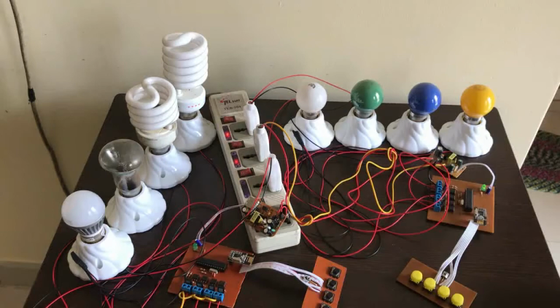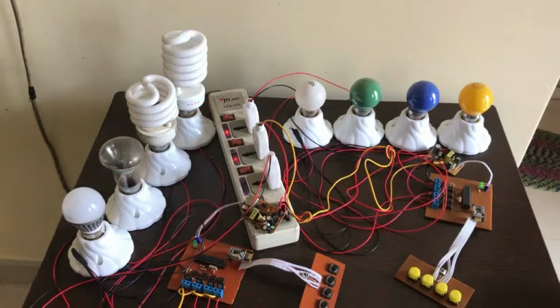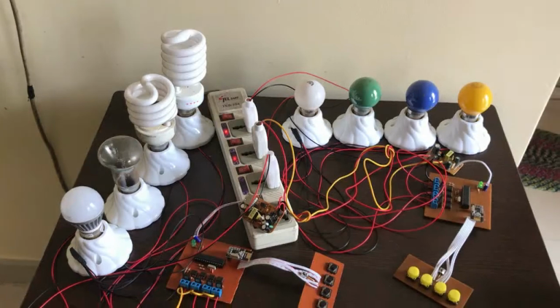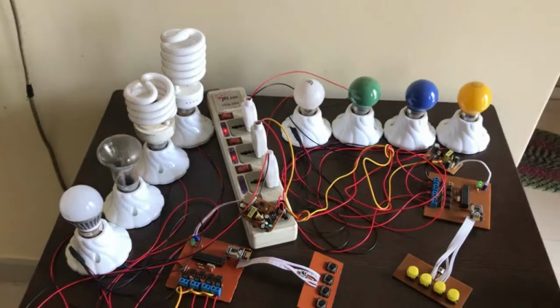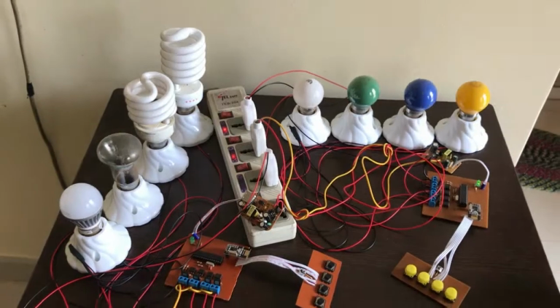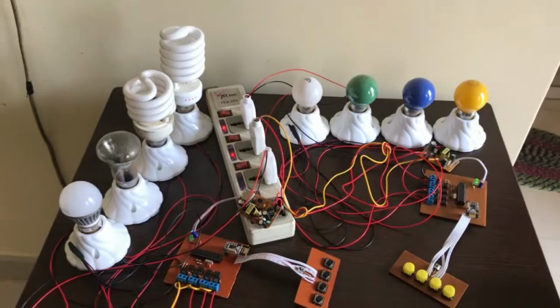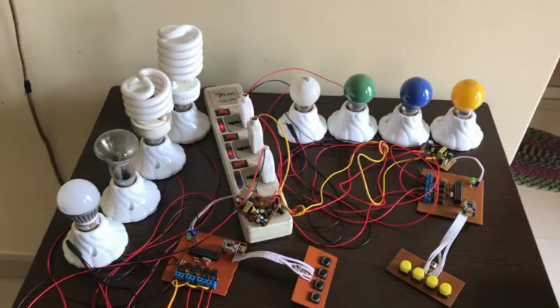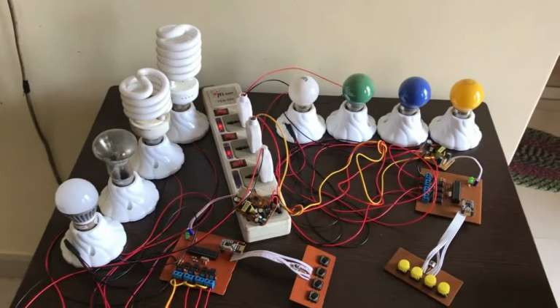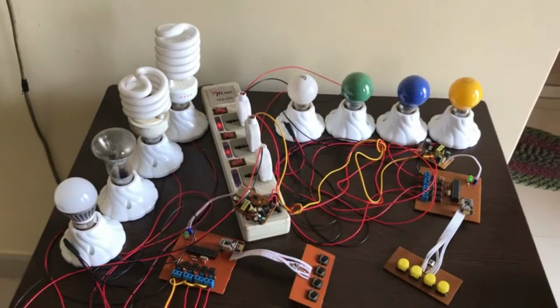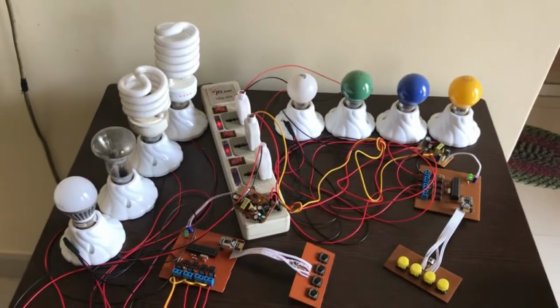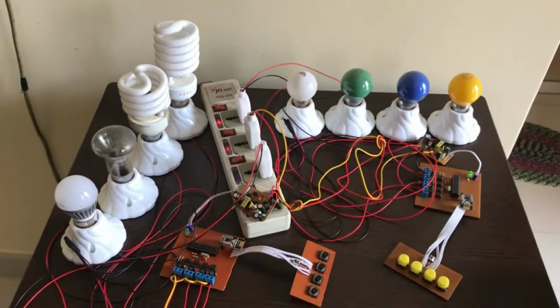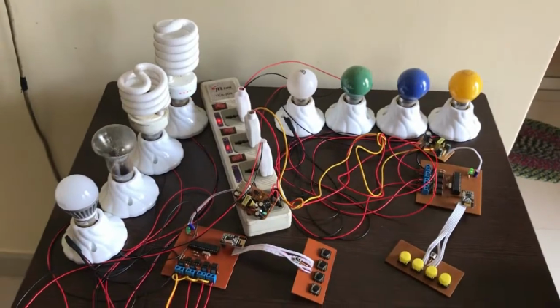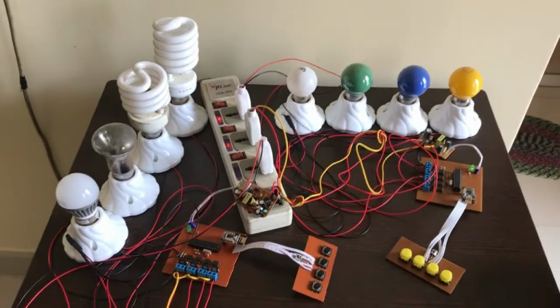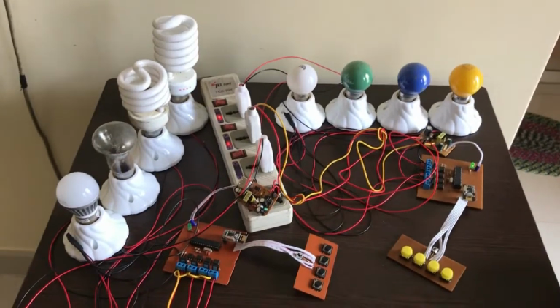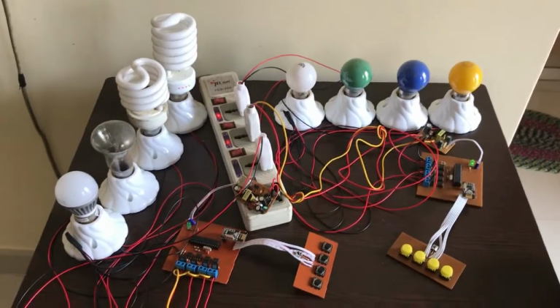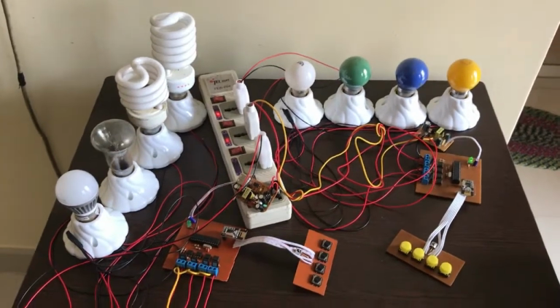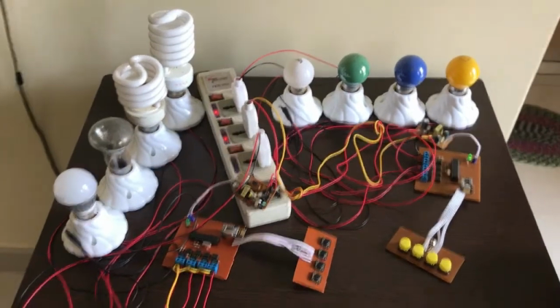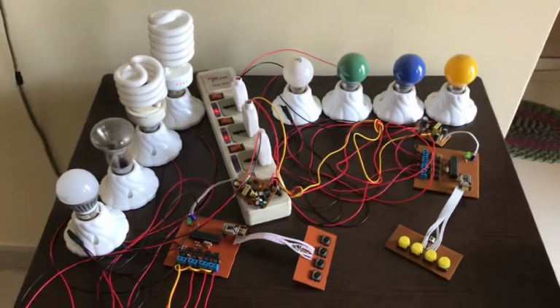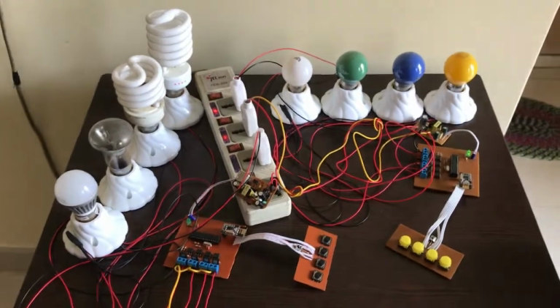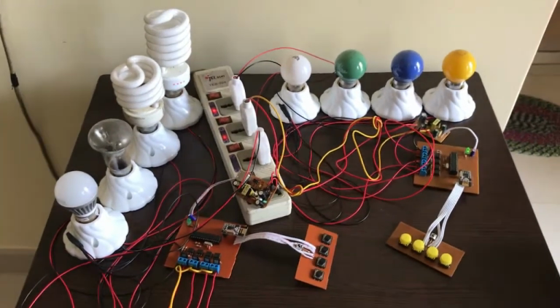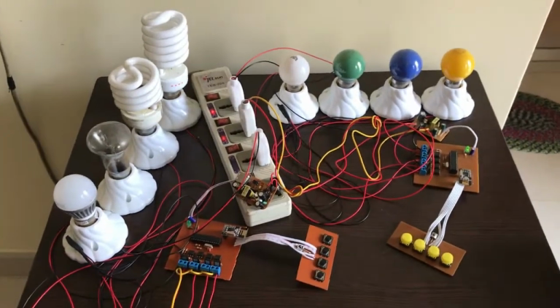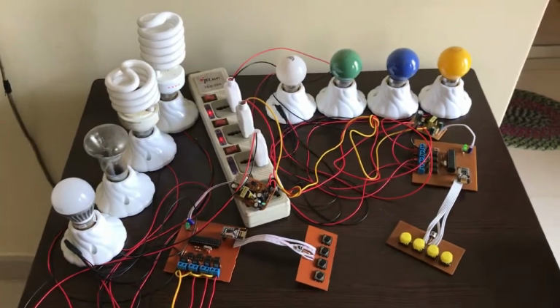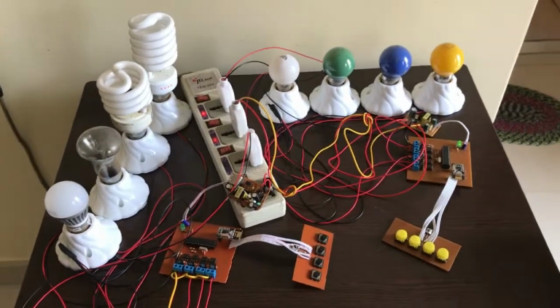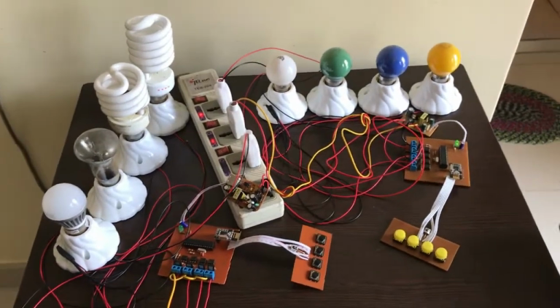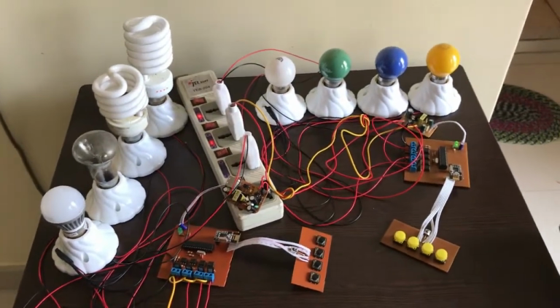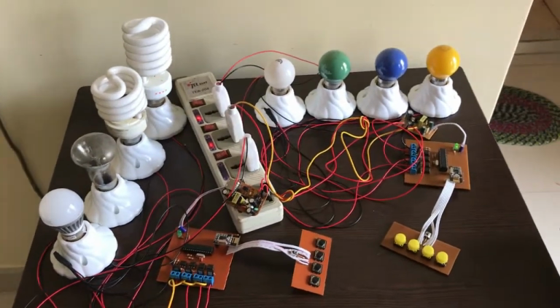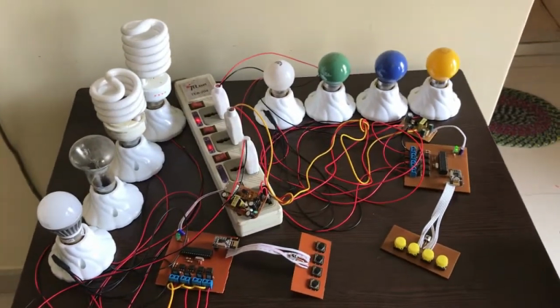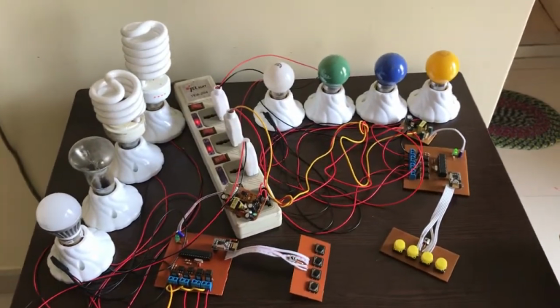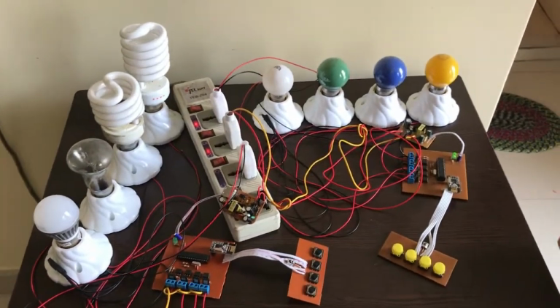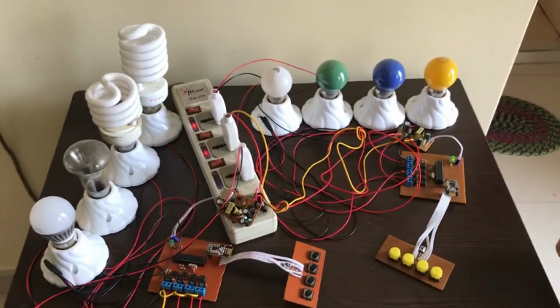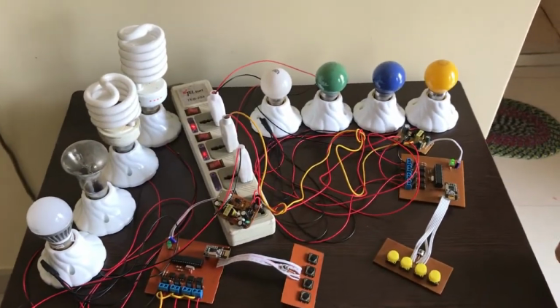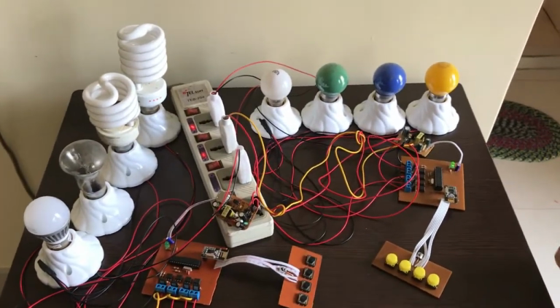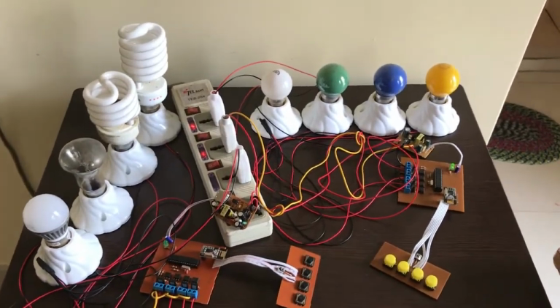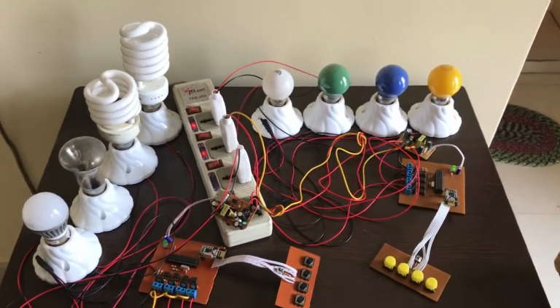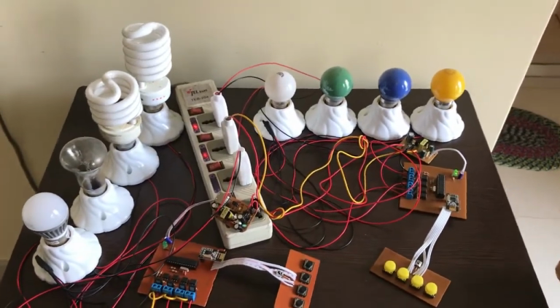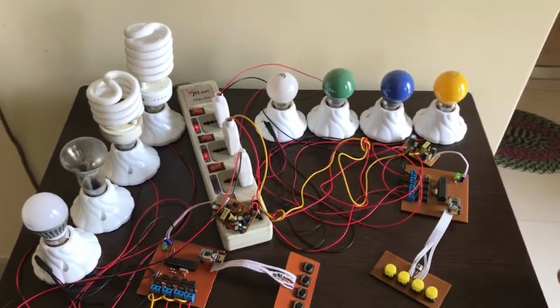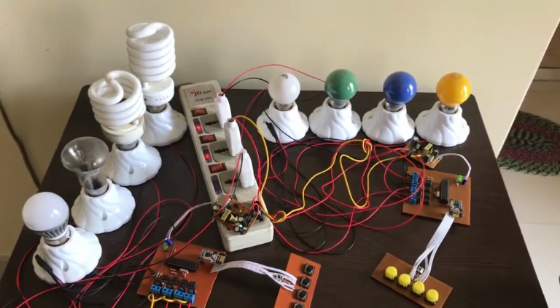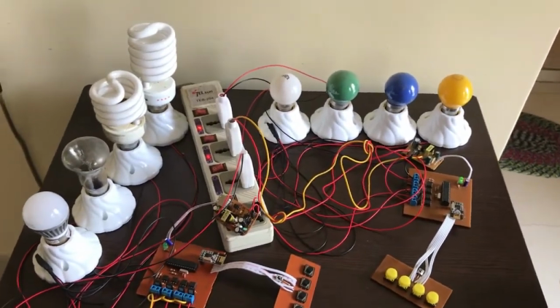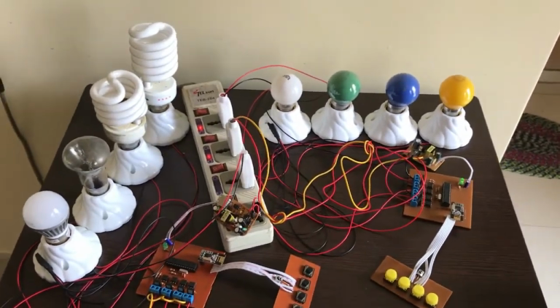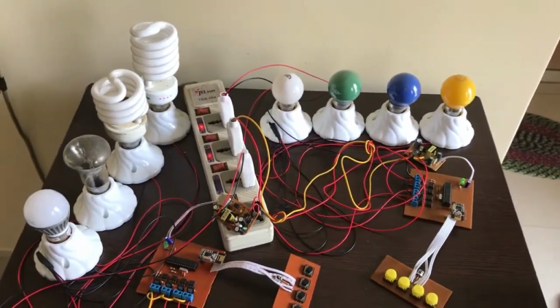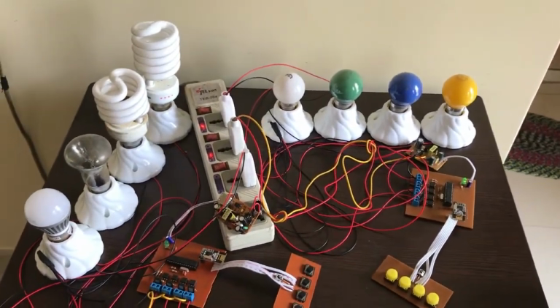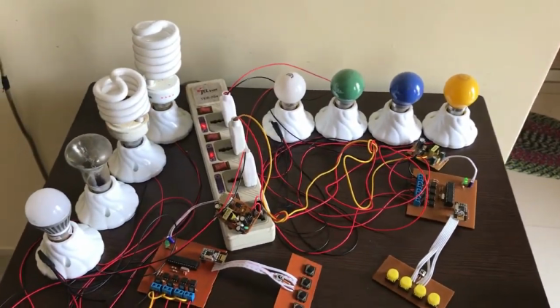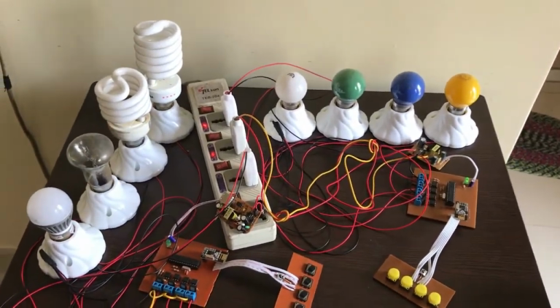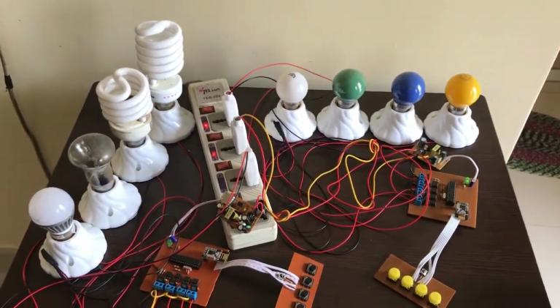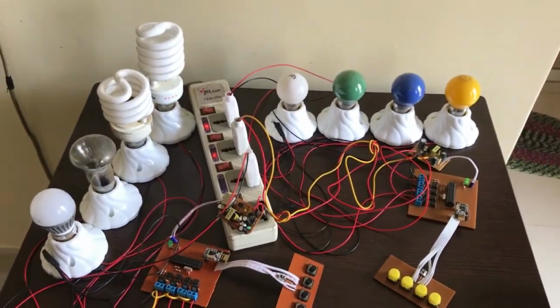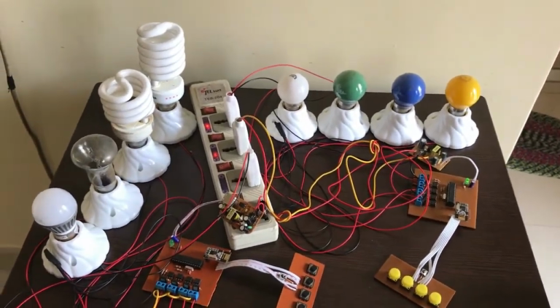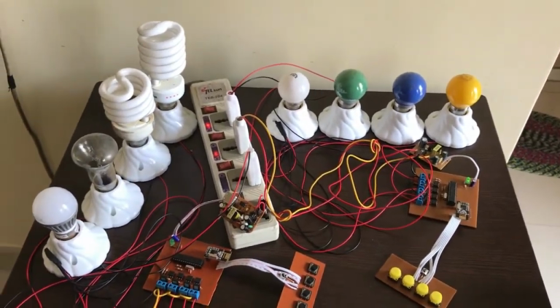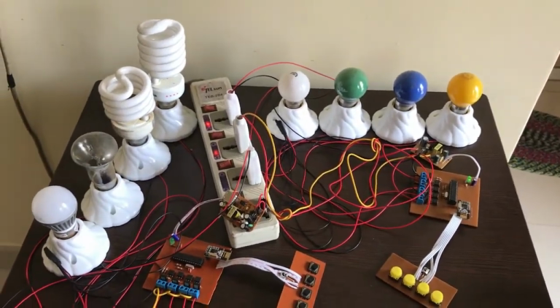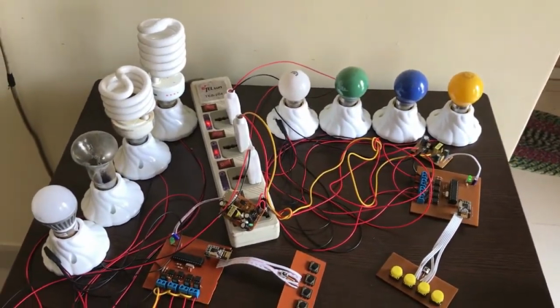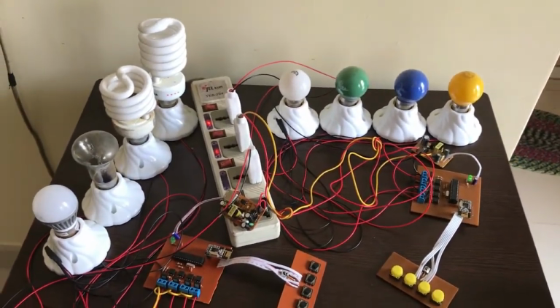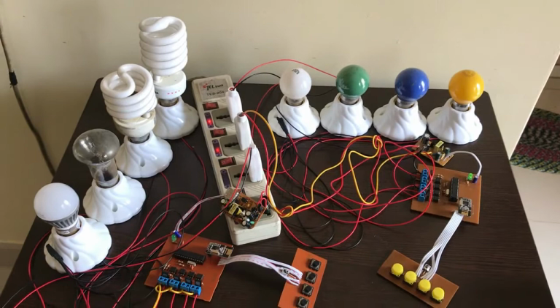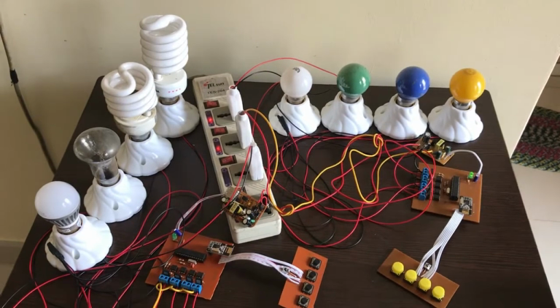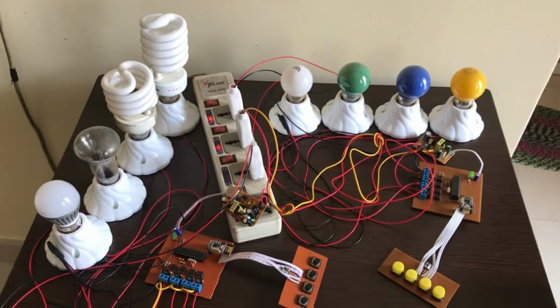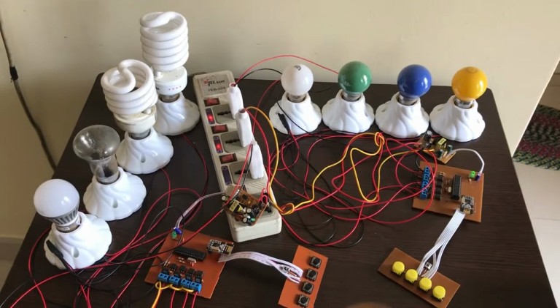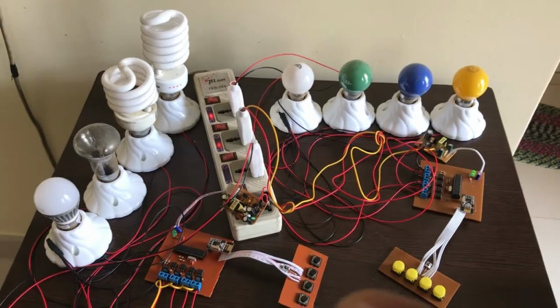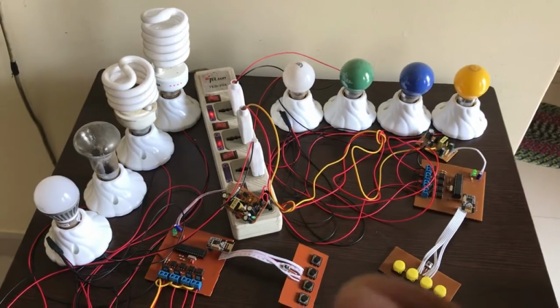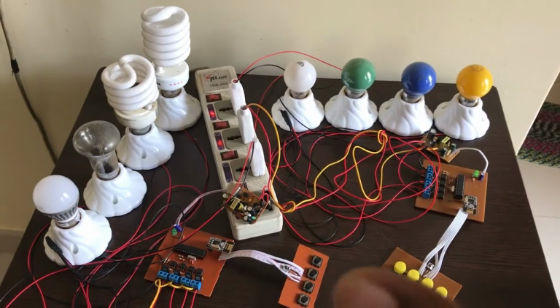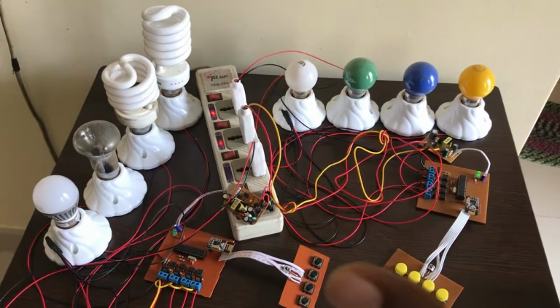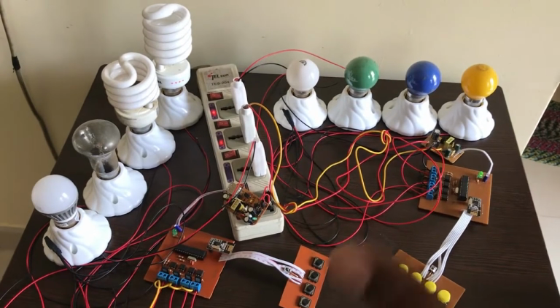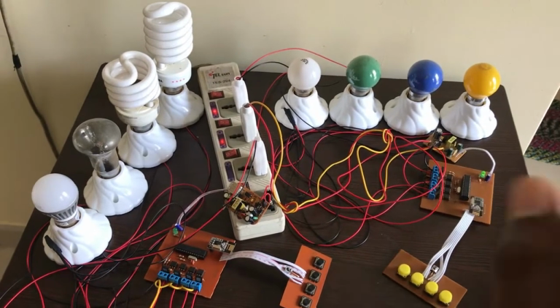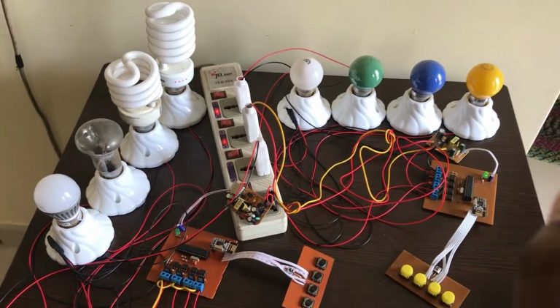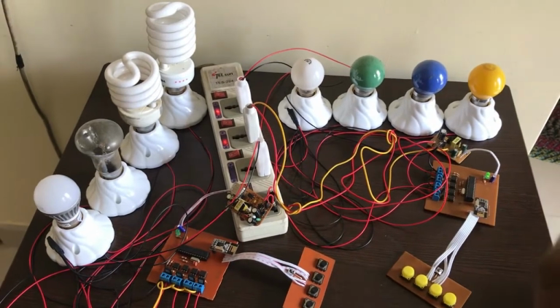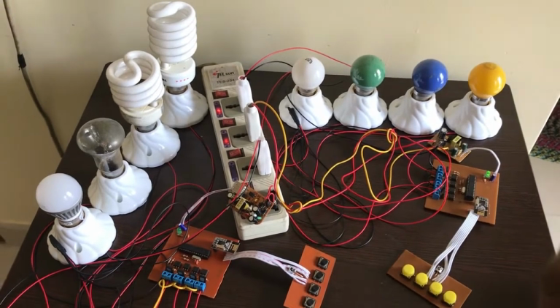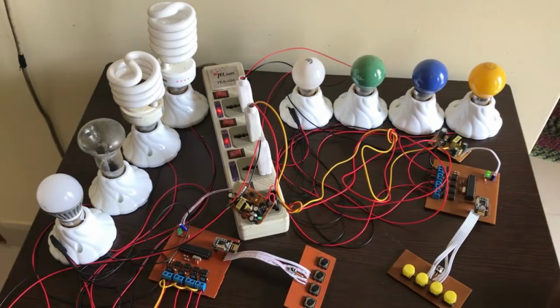Hi, today I will show you a complete automation system I made for my home.